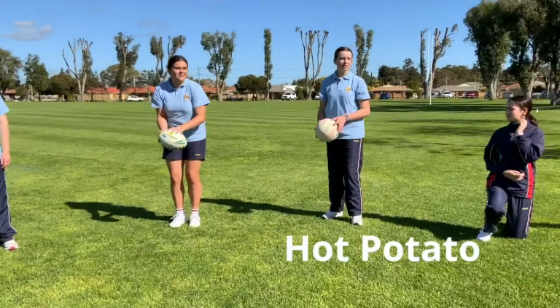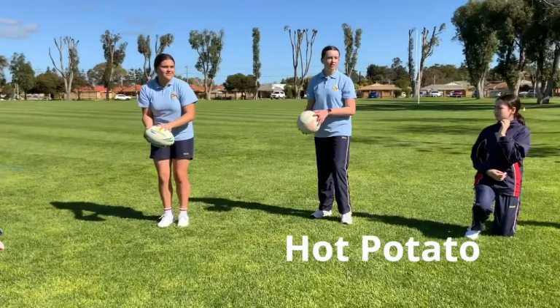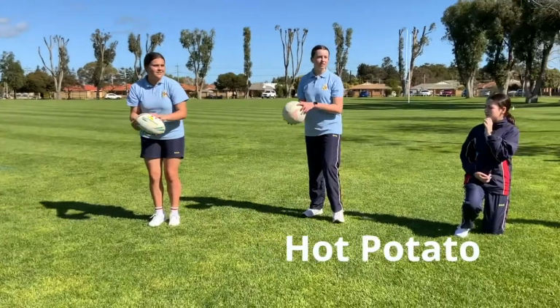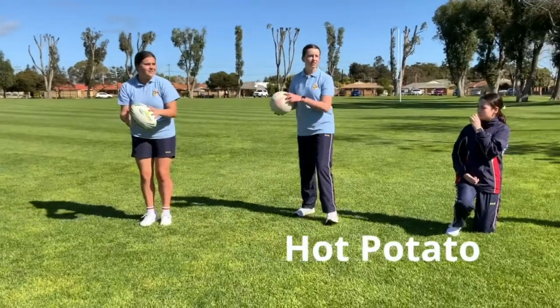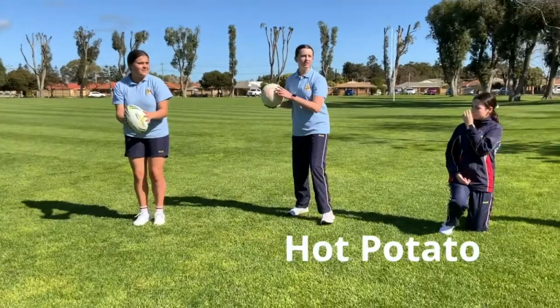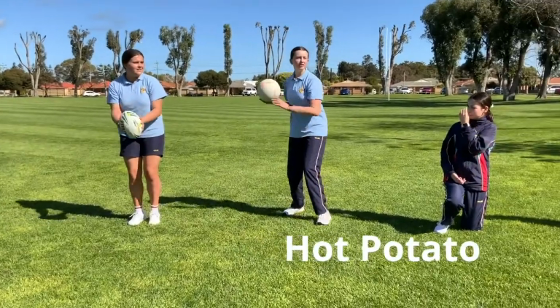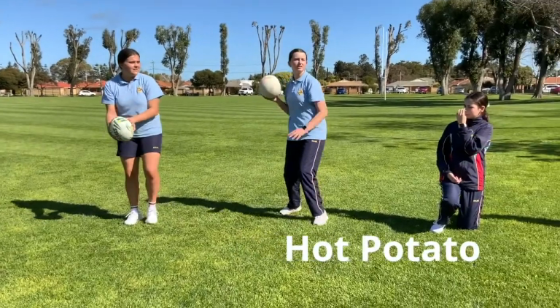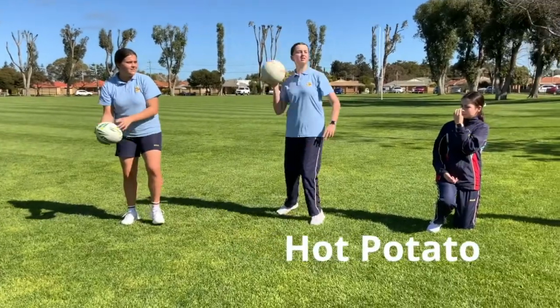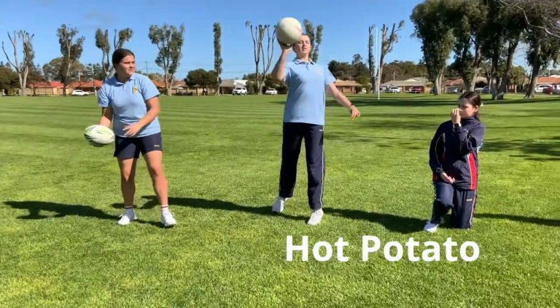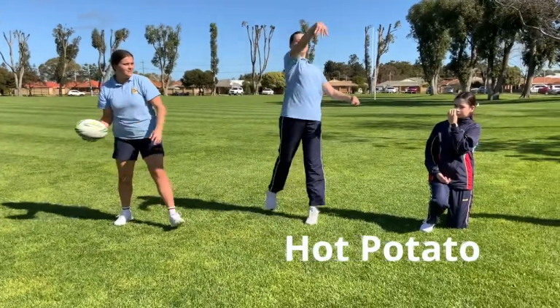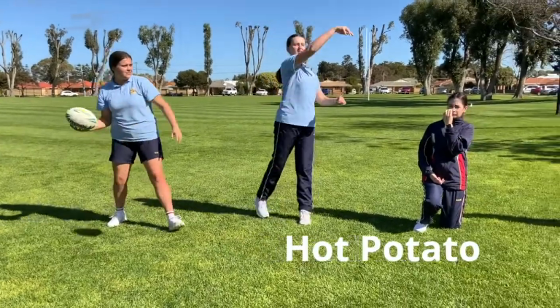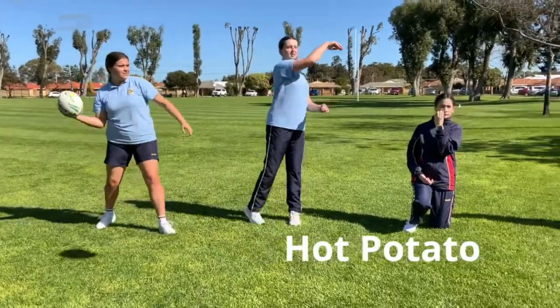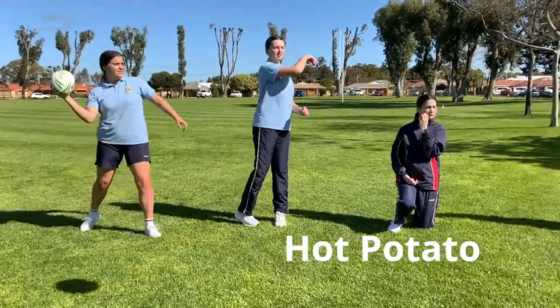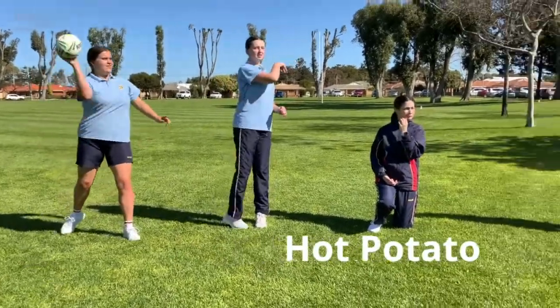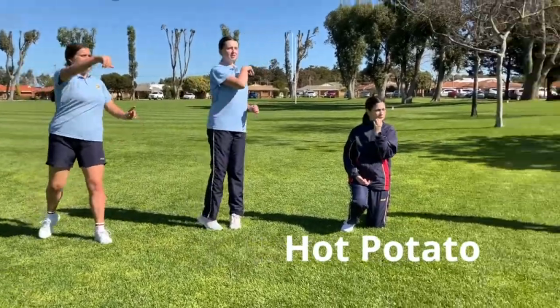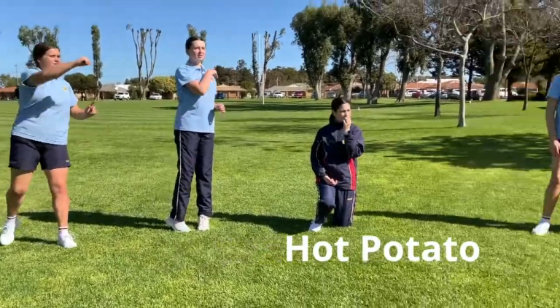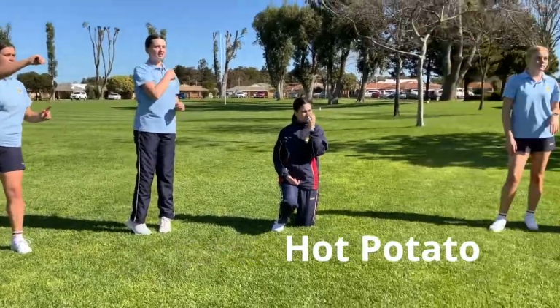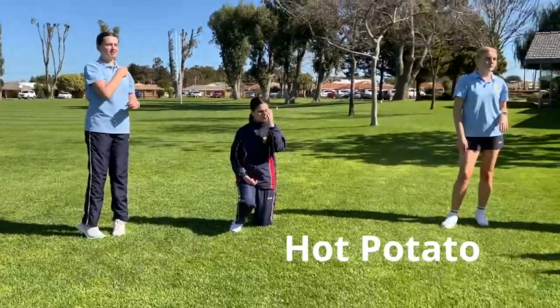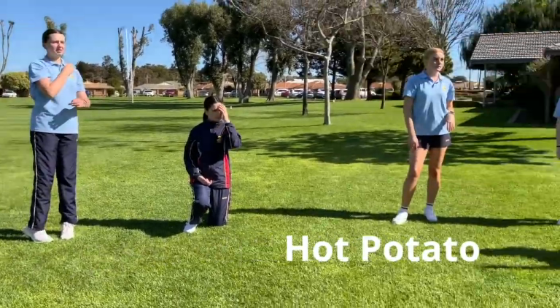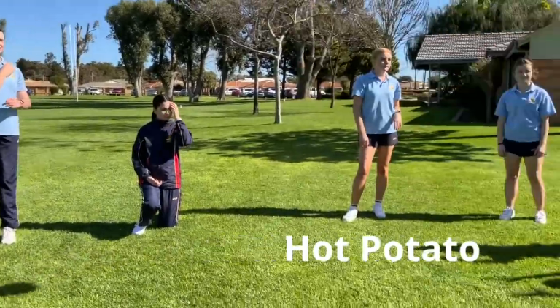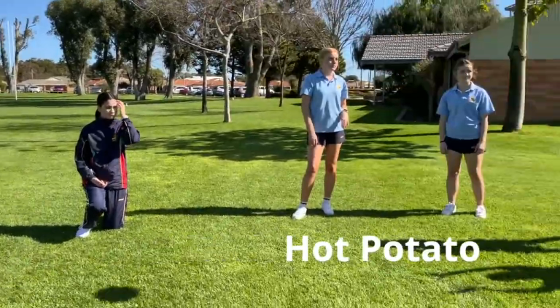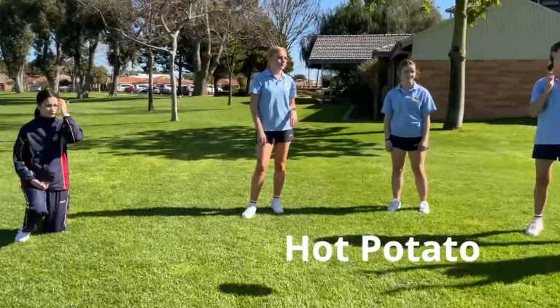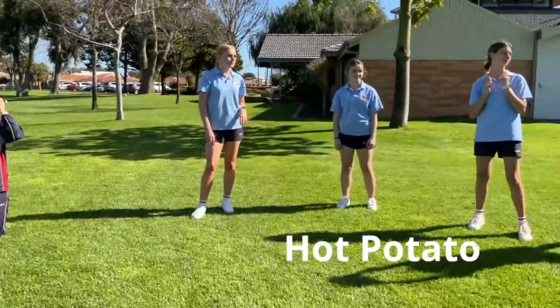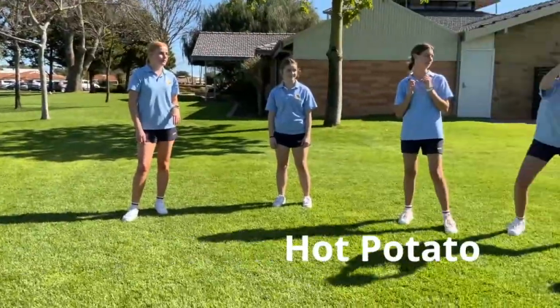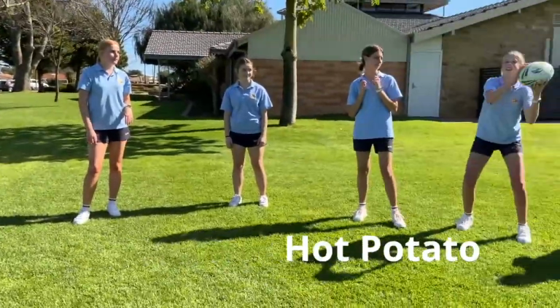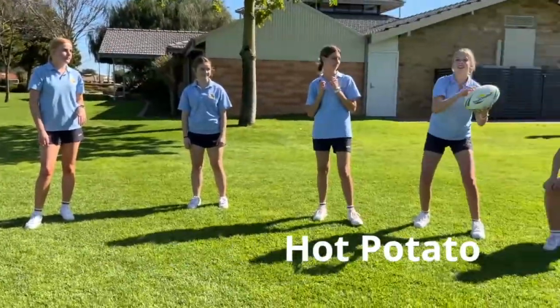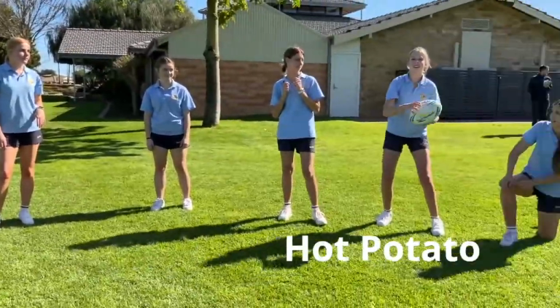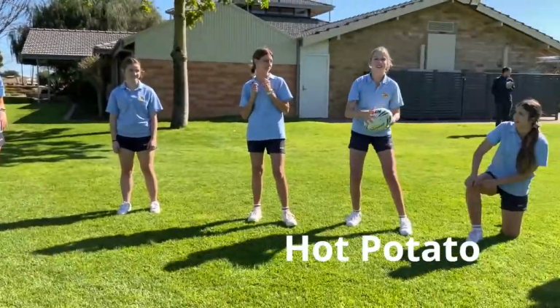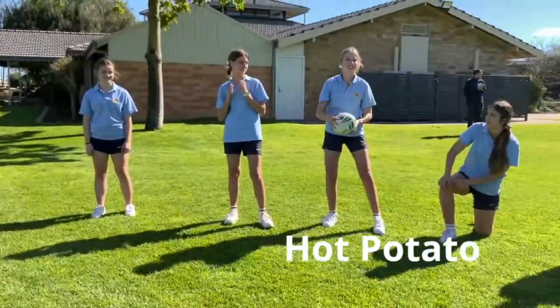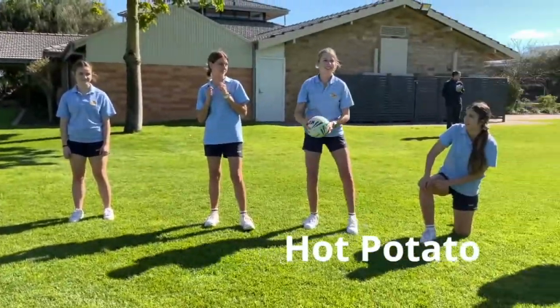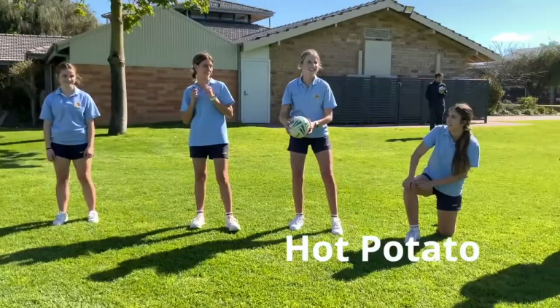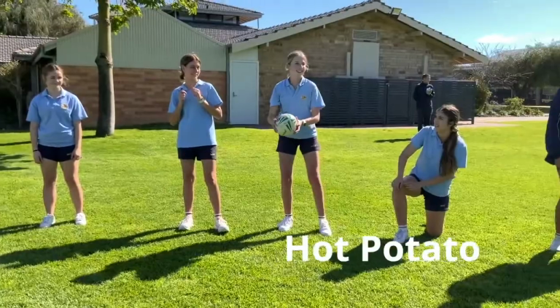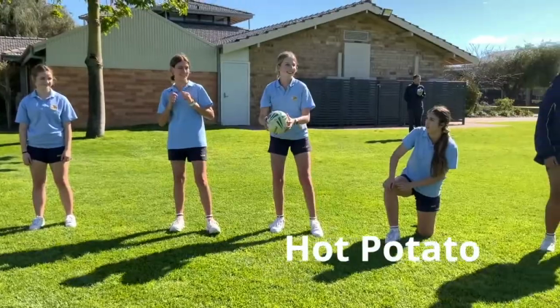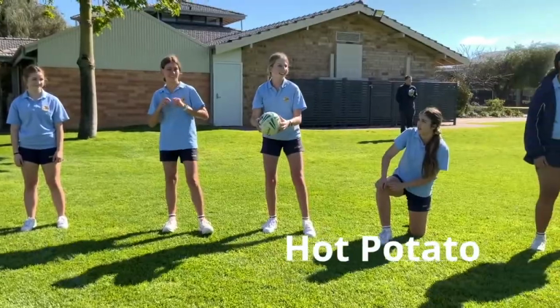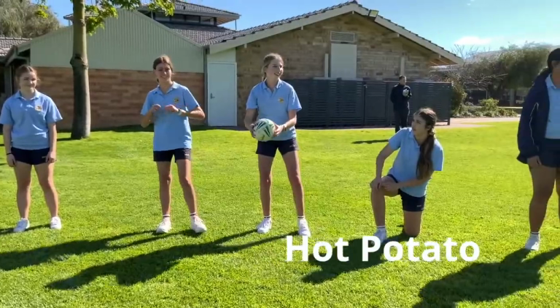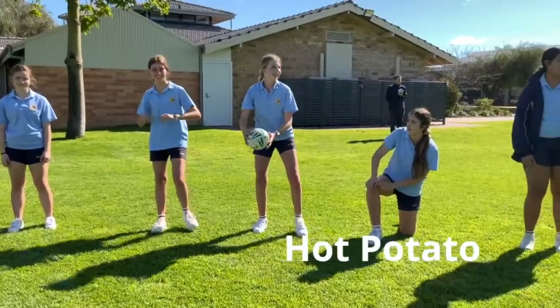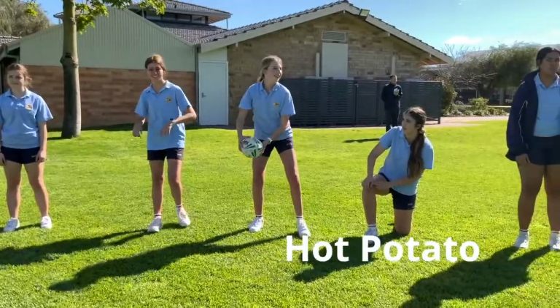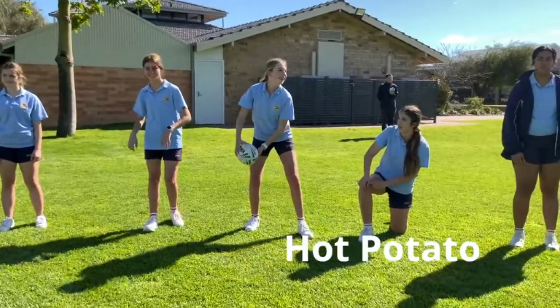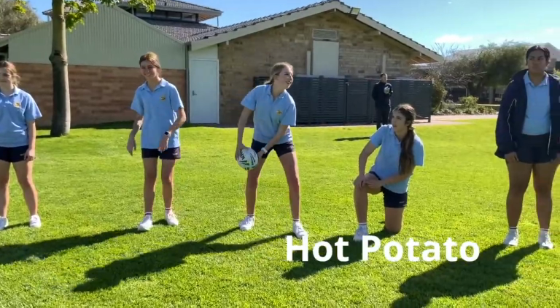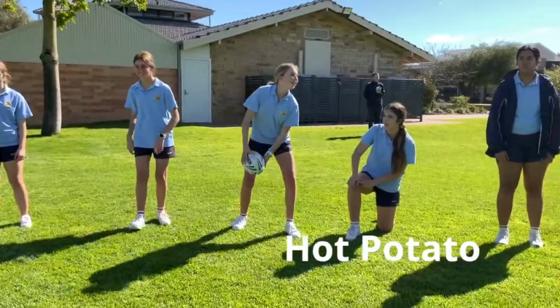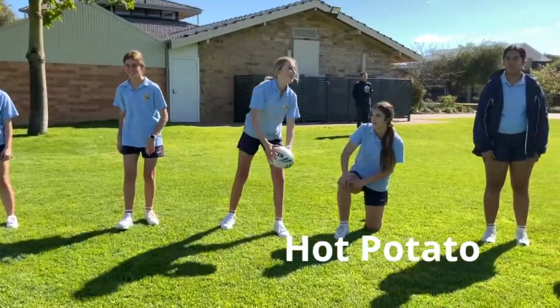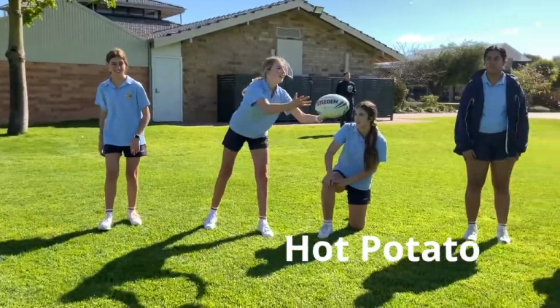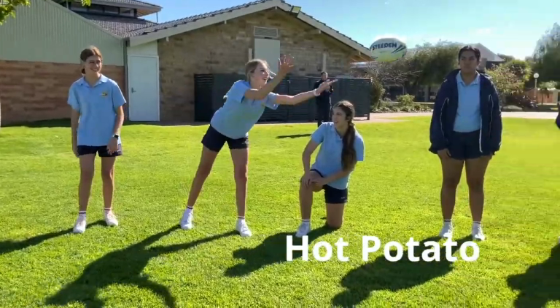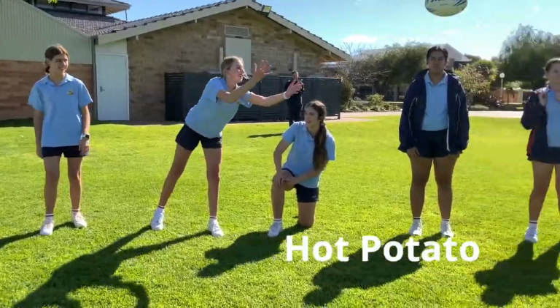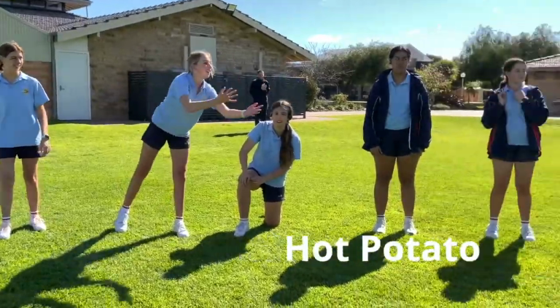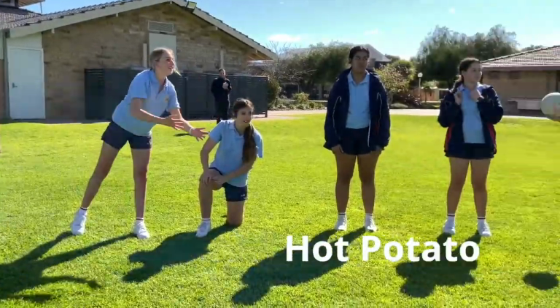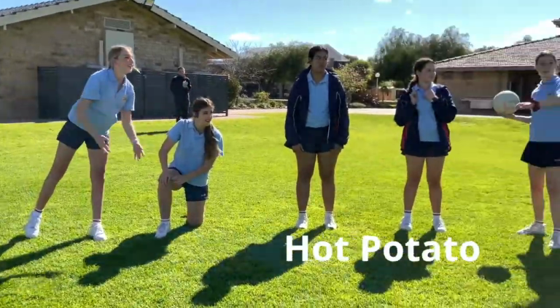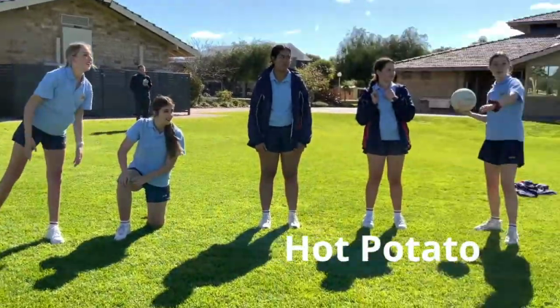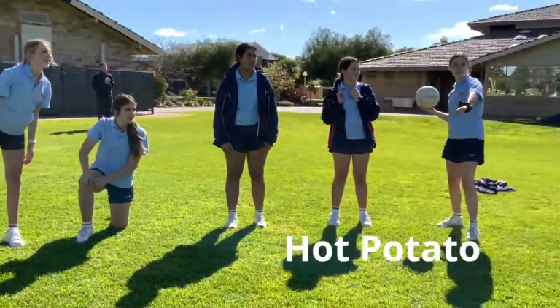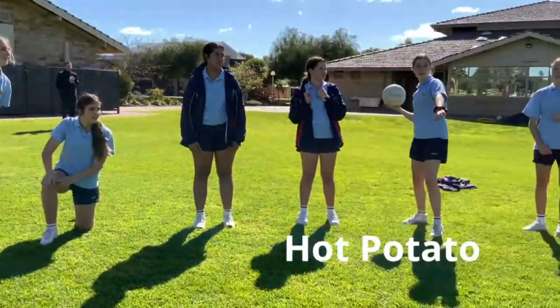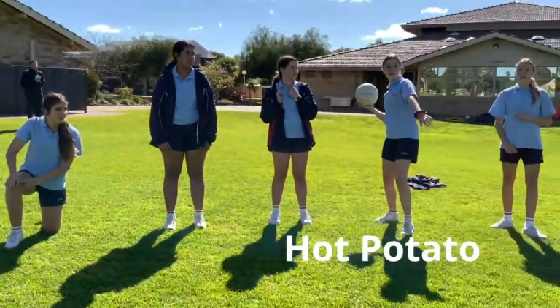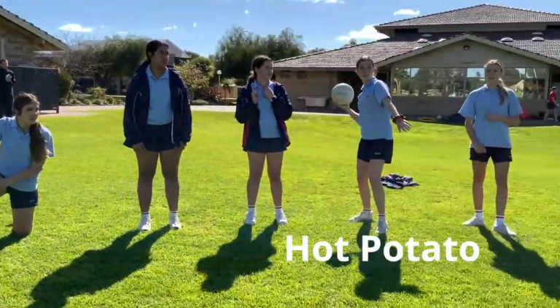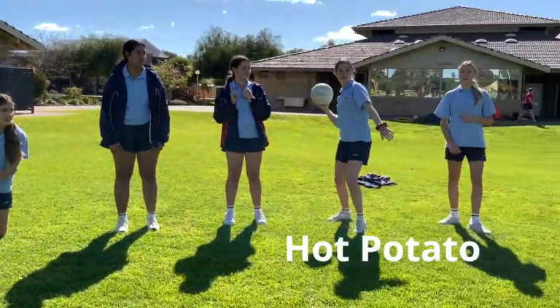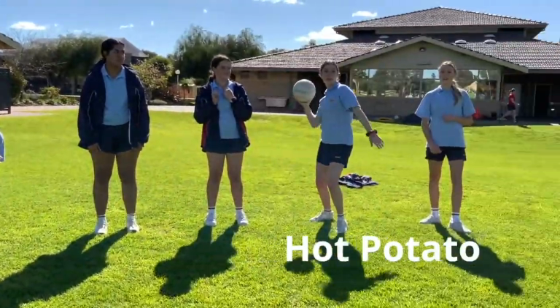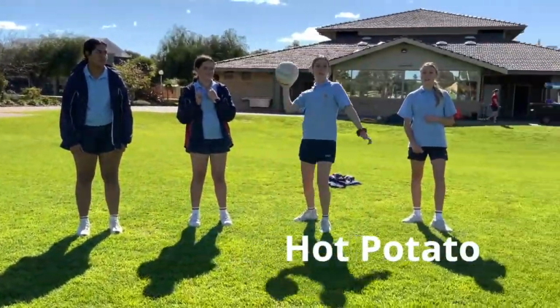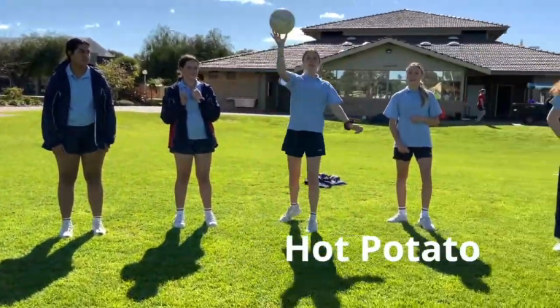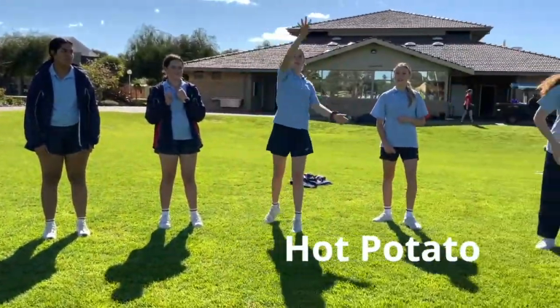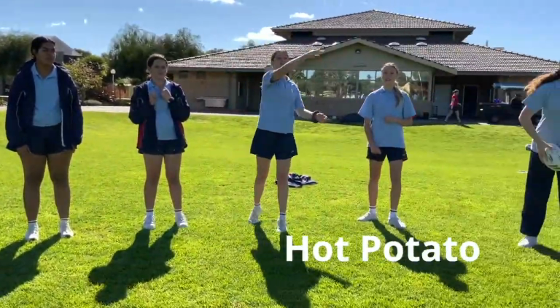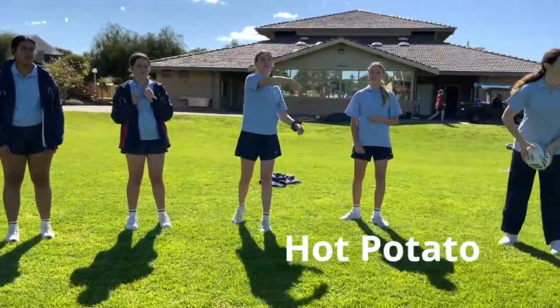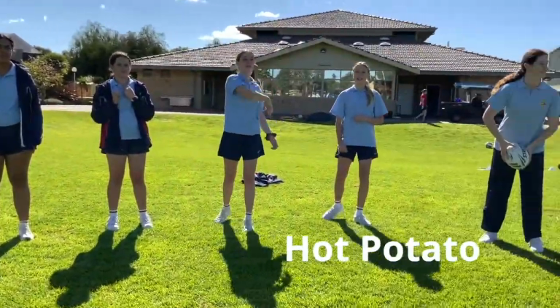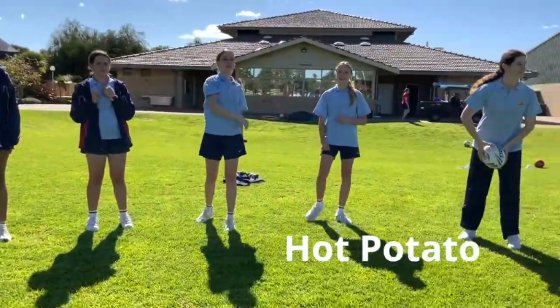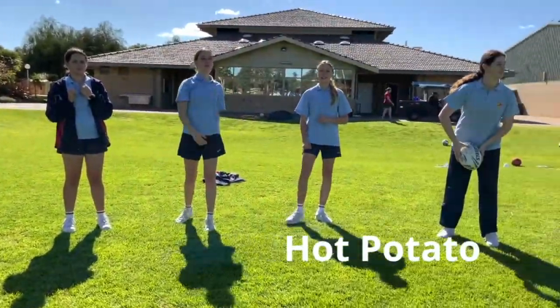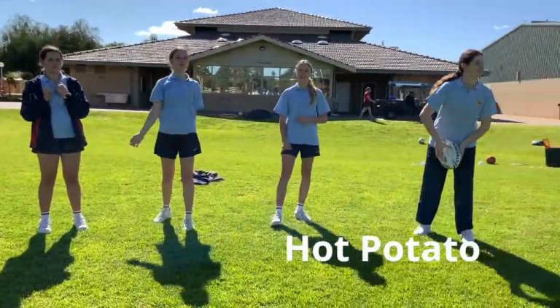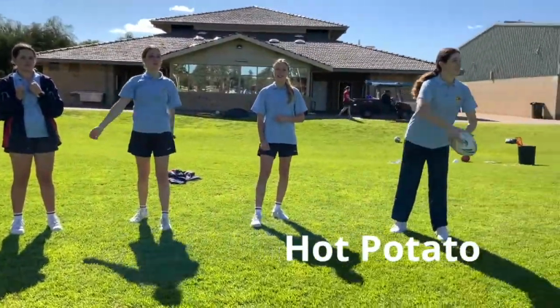Hot potato — an elimination style game. Keep the ball moving around the circle. You can't pass to the person next to you.